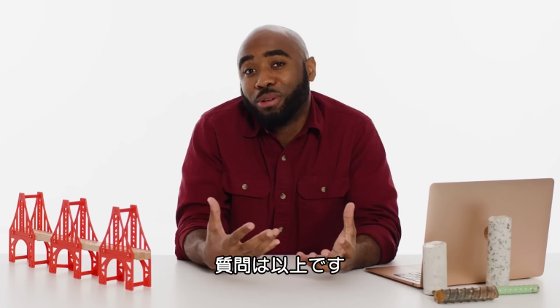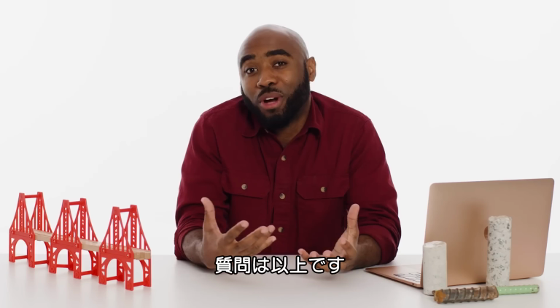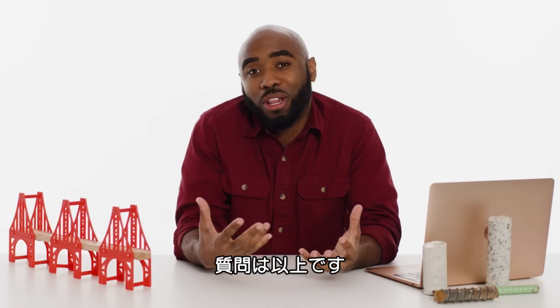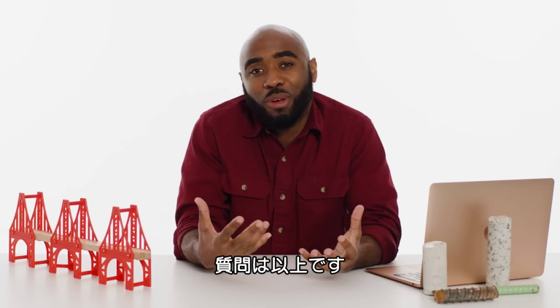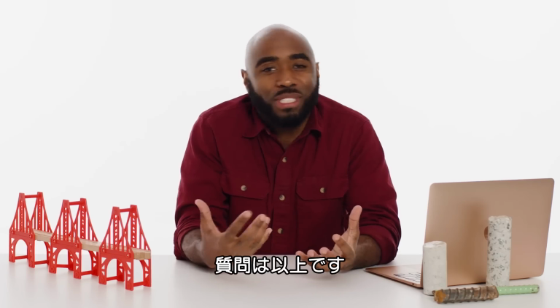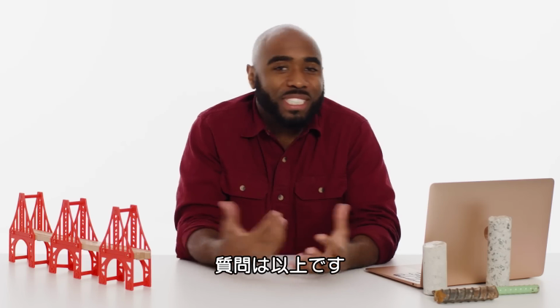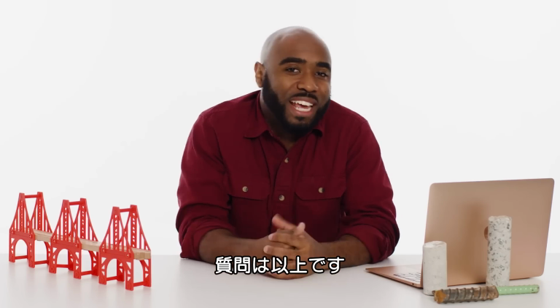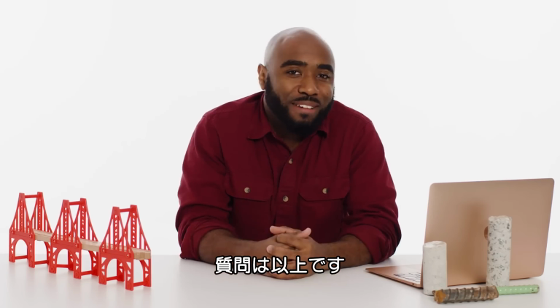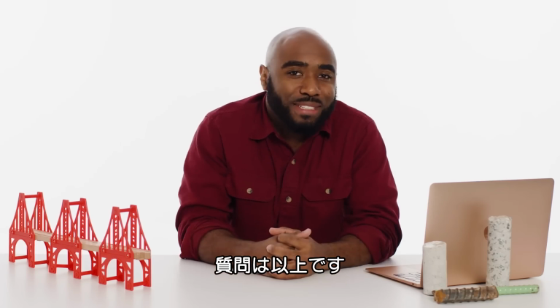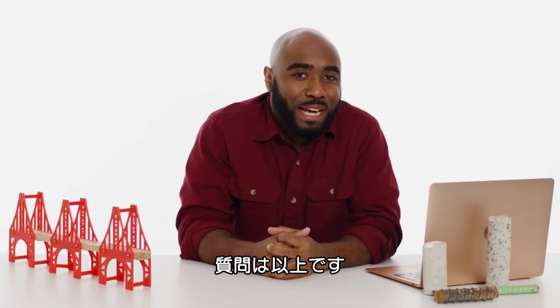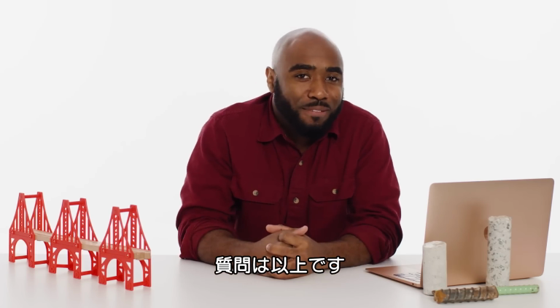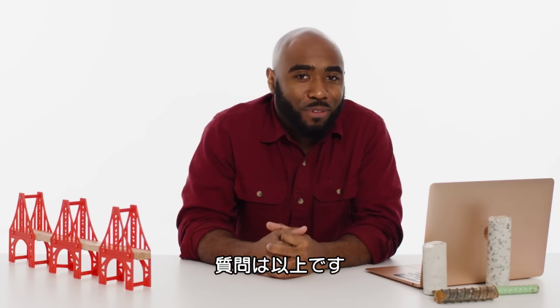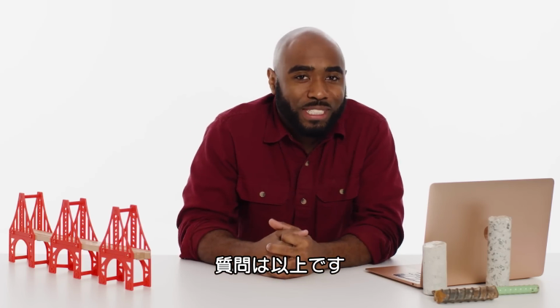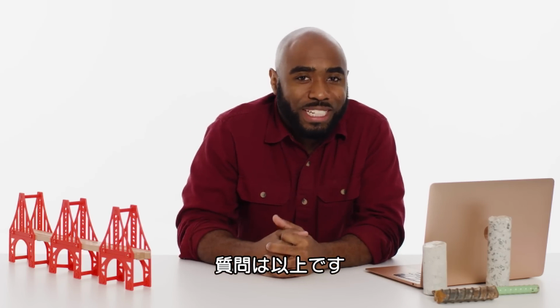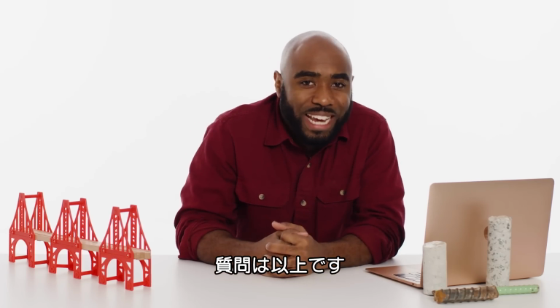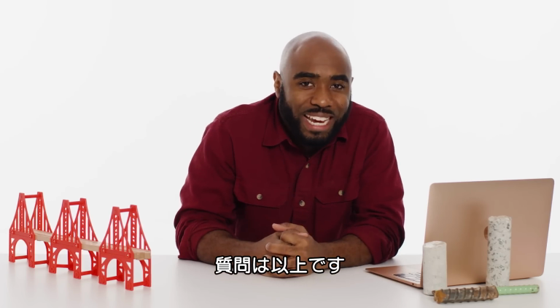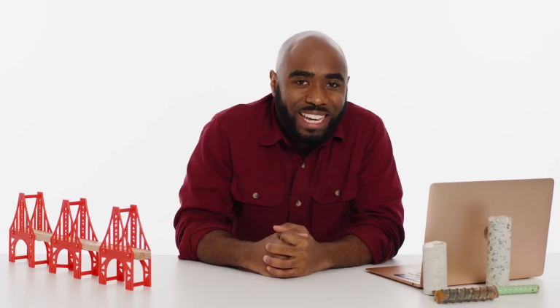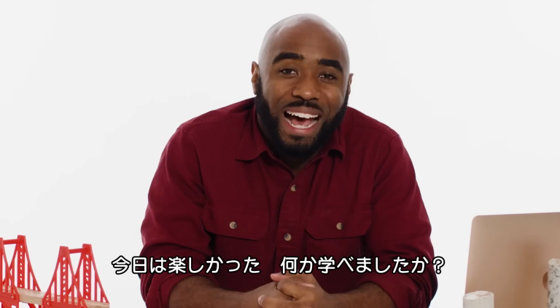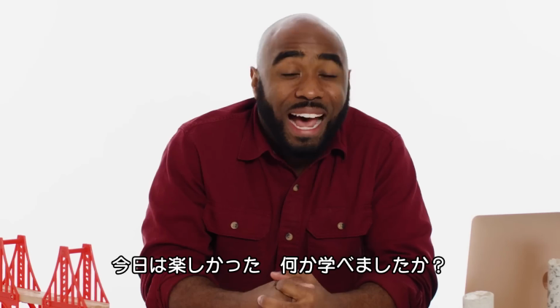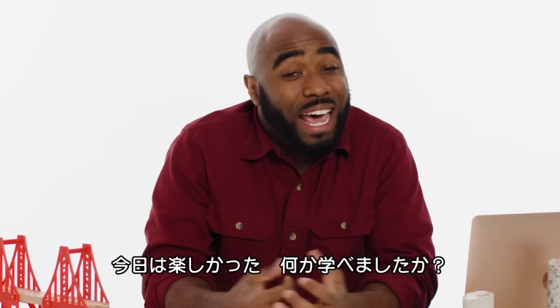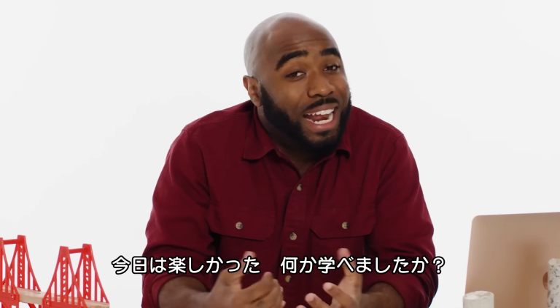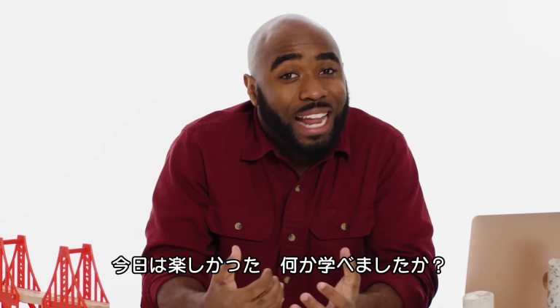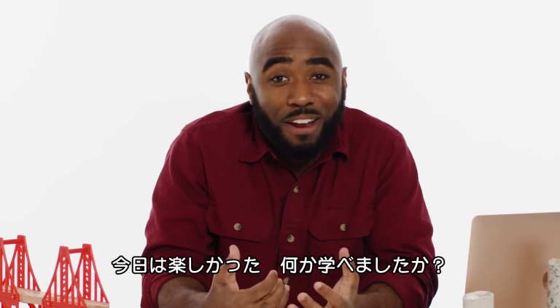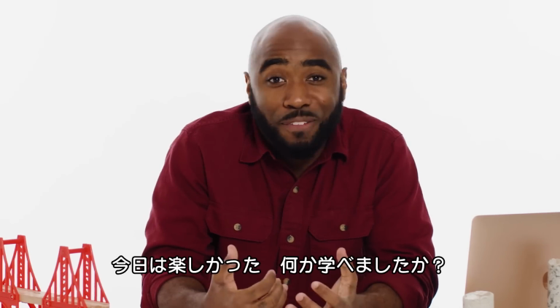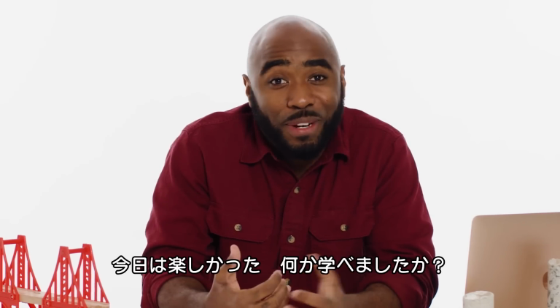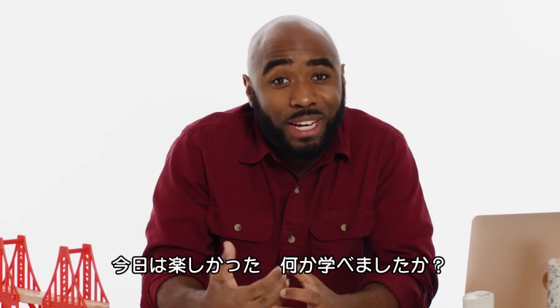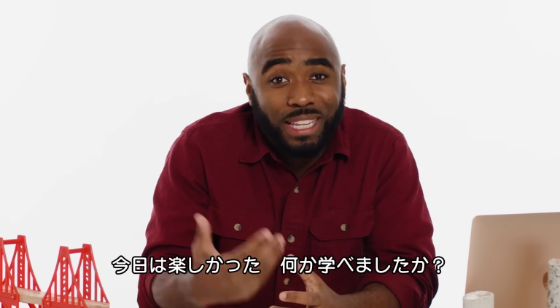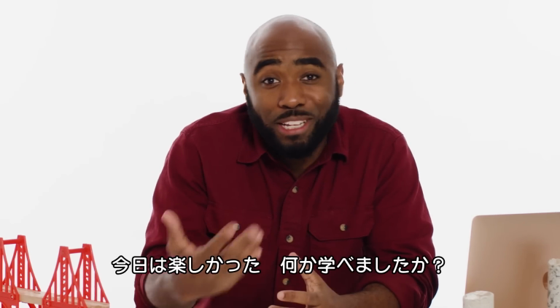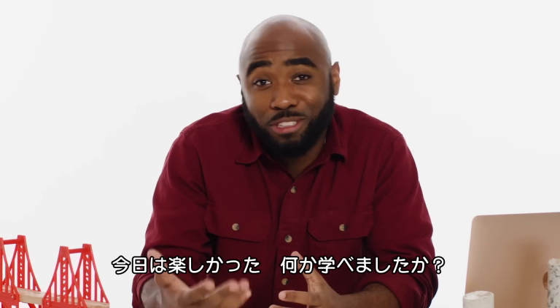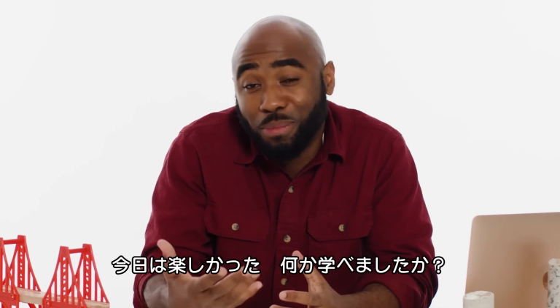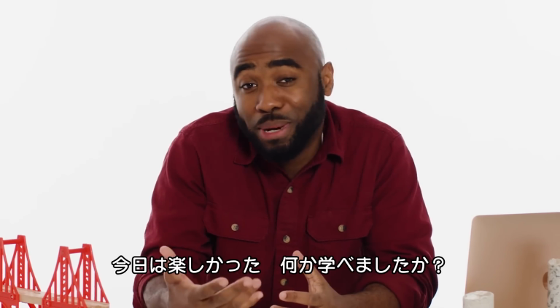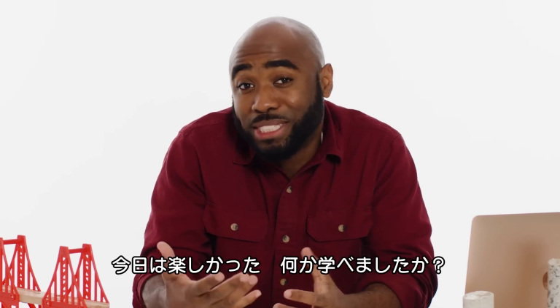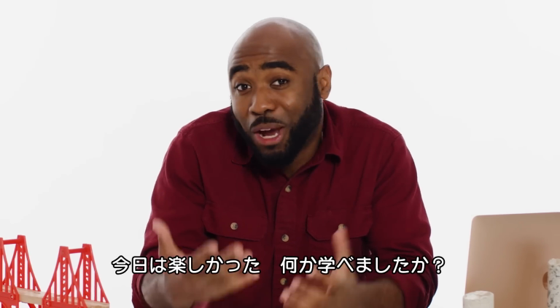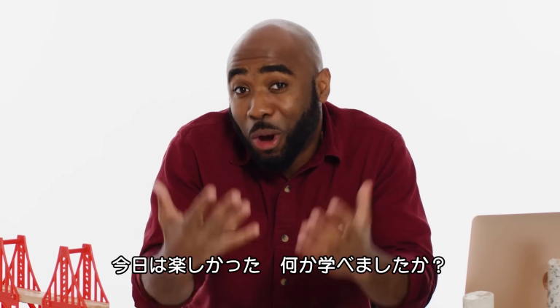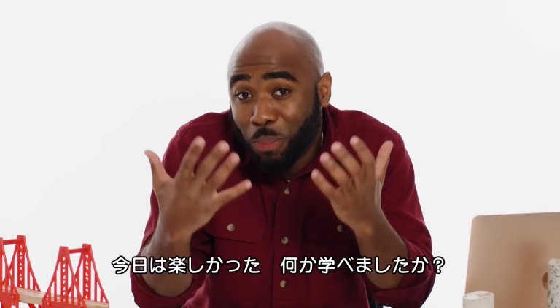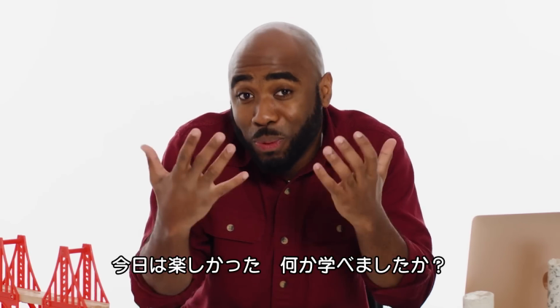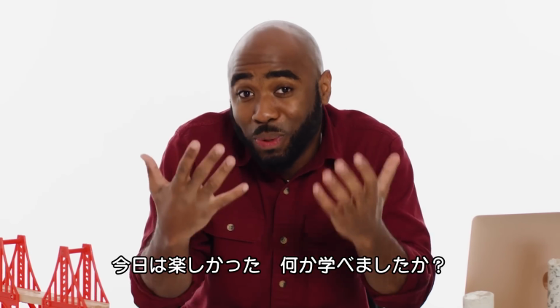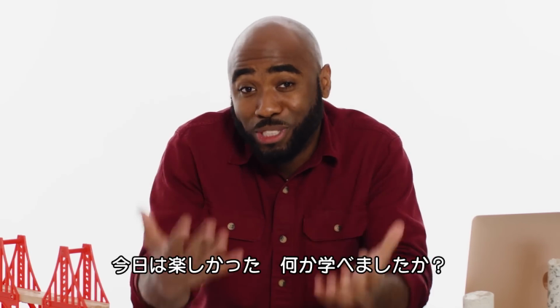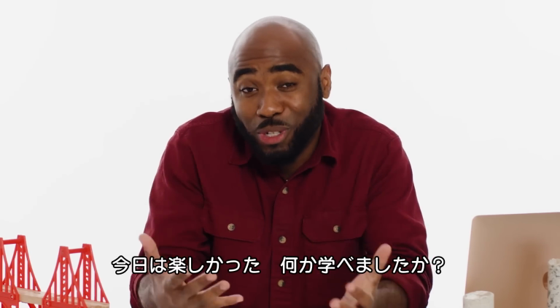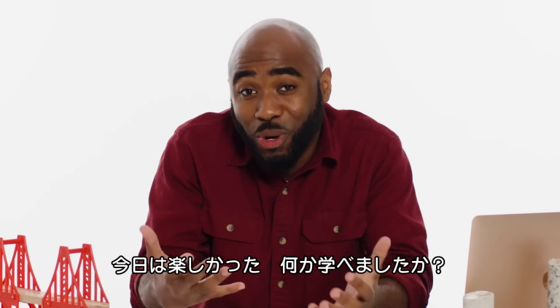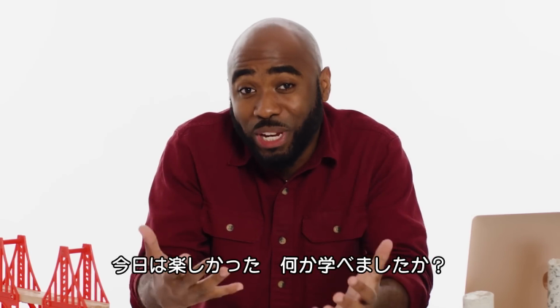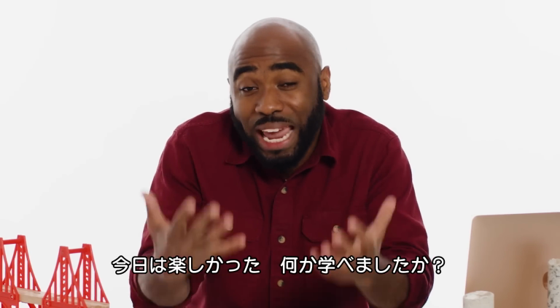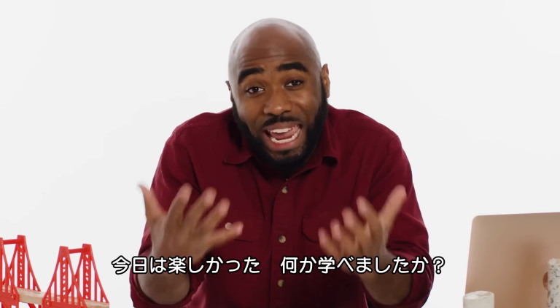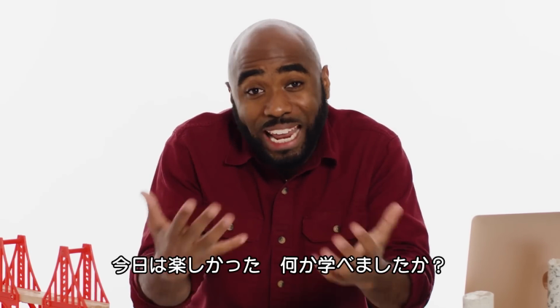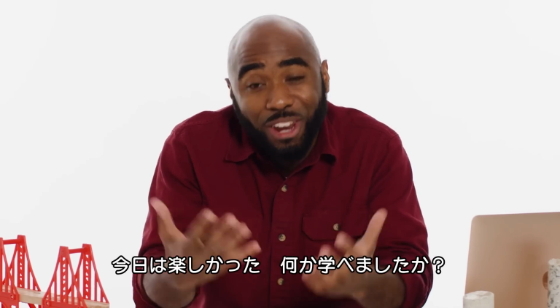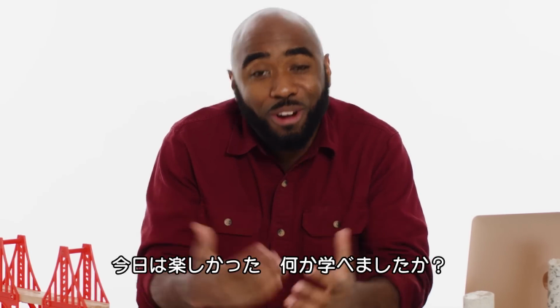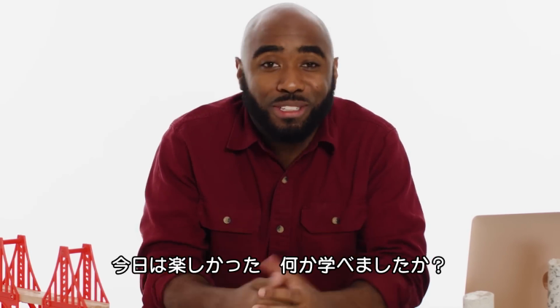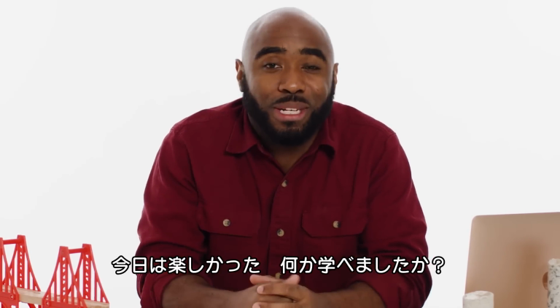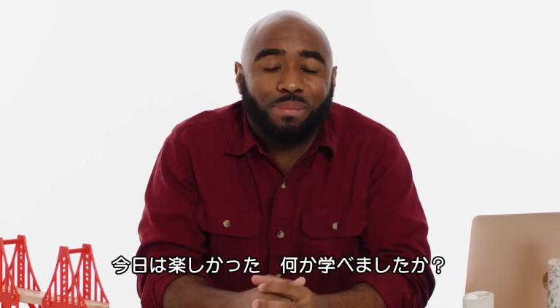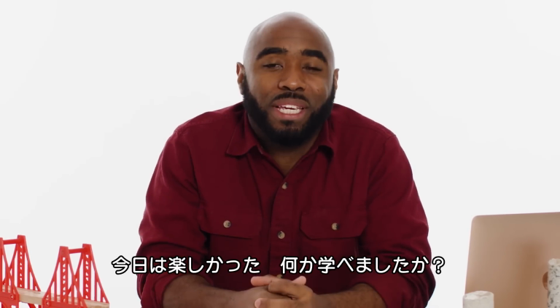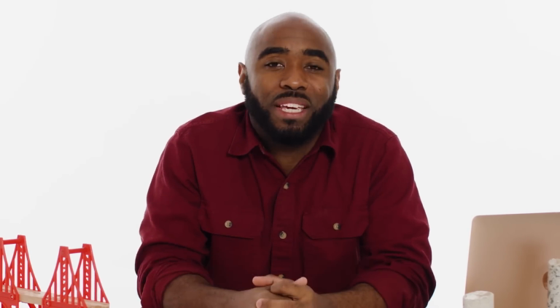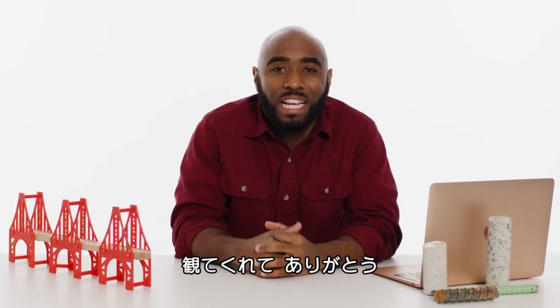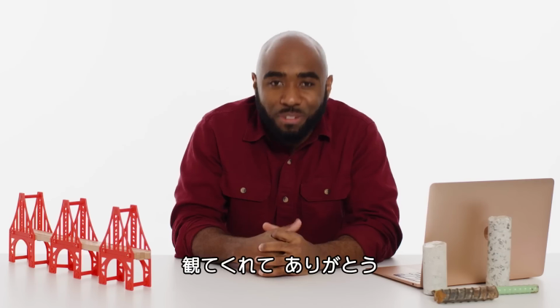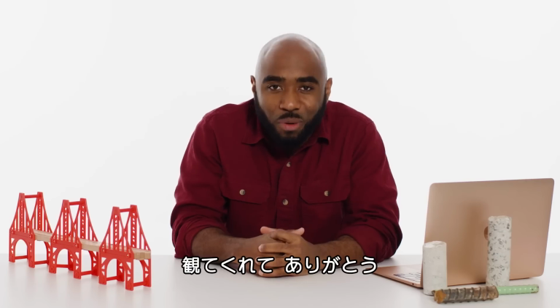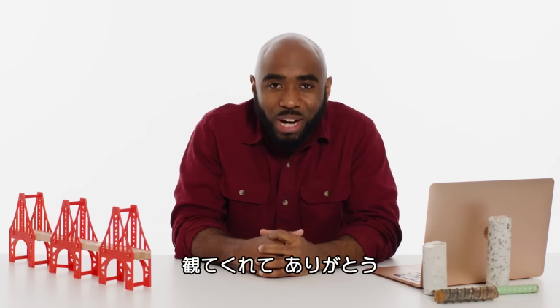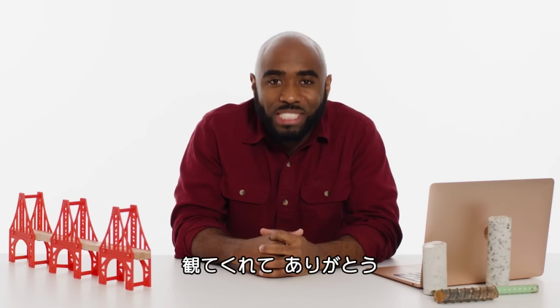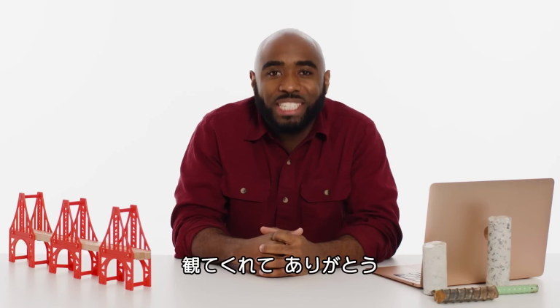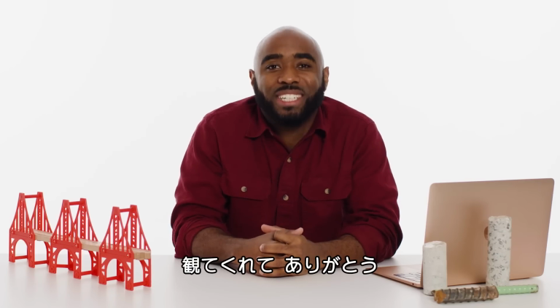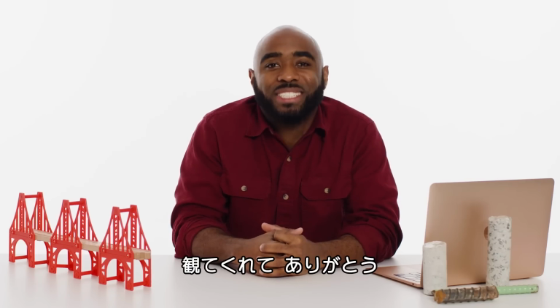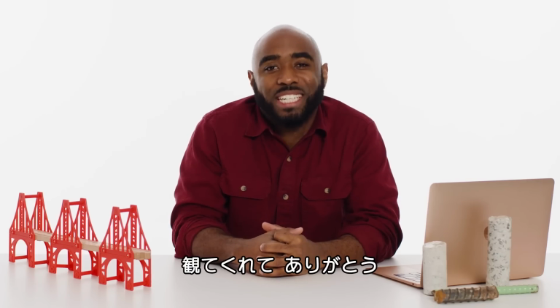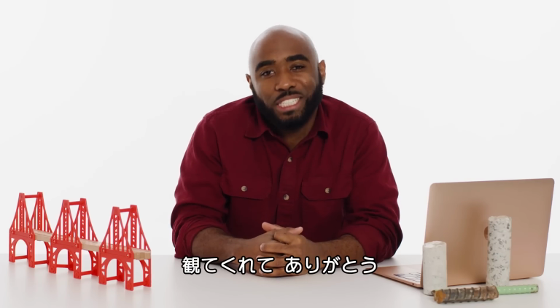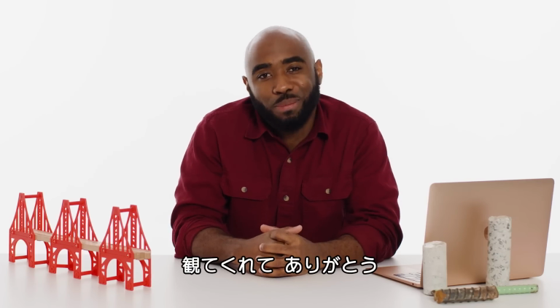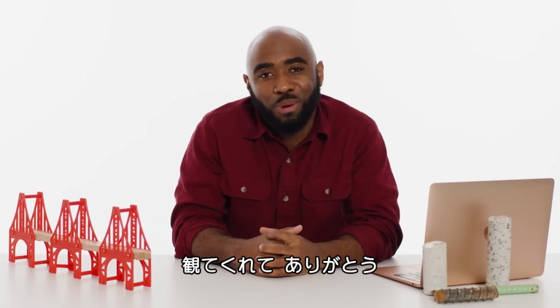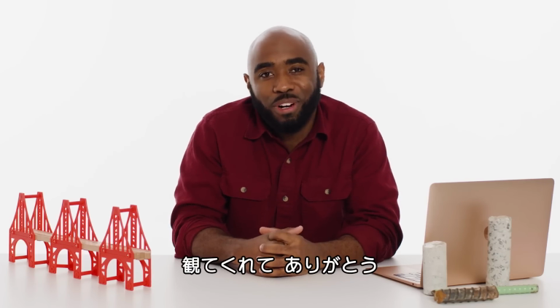Those are all the questions I have time for today. I had a lot of fun — thank you so much. I hope you enjoyed and learned something. Thanks for watching City Support.